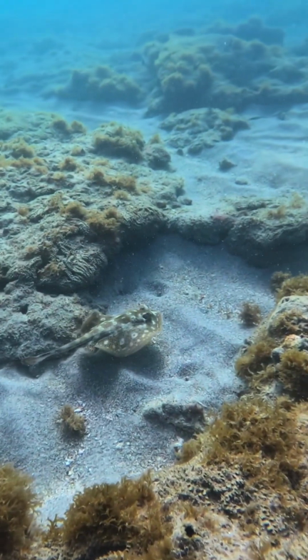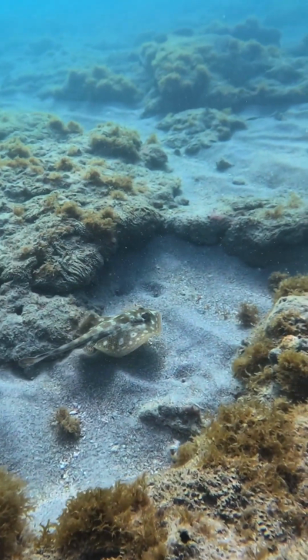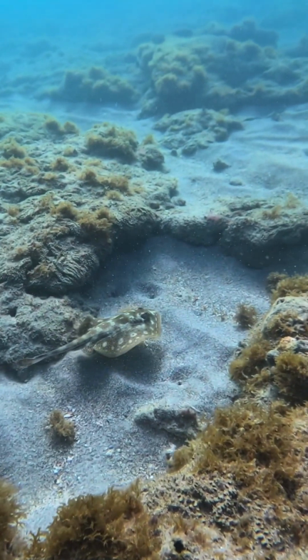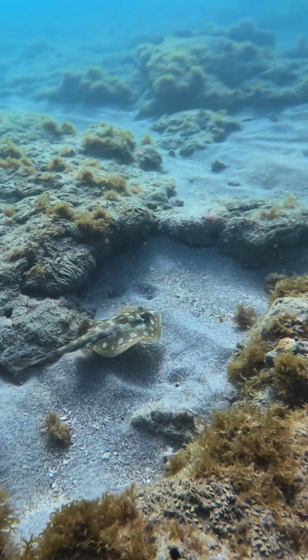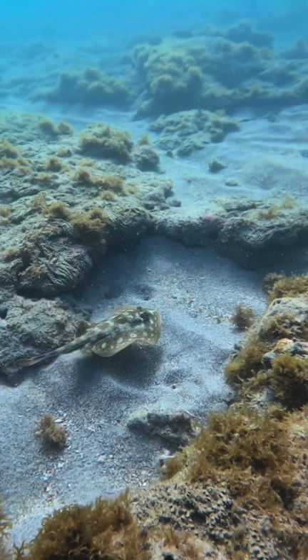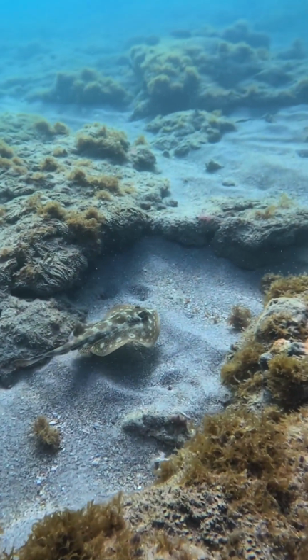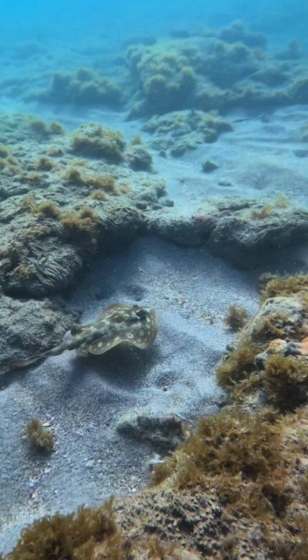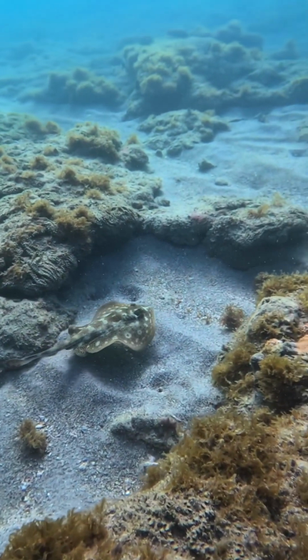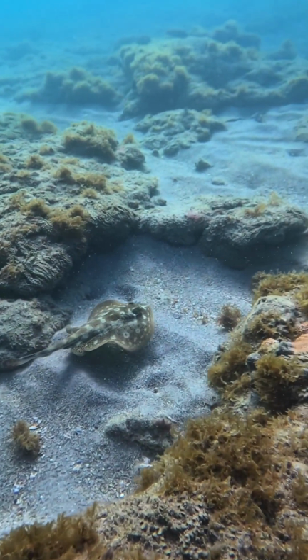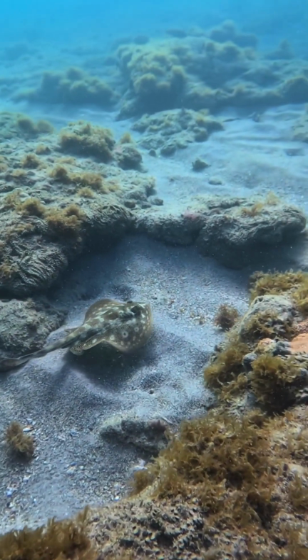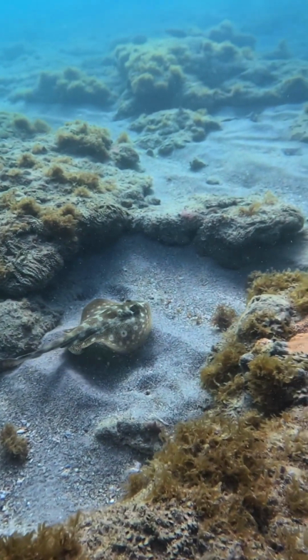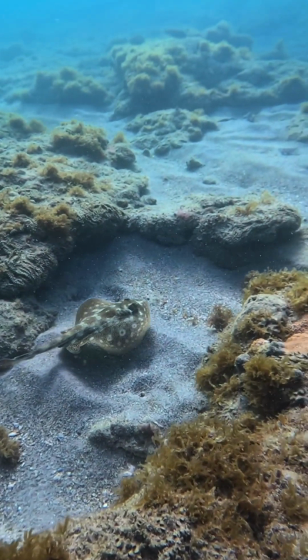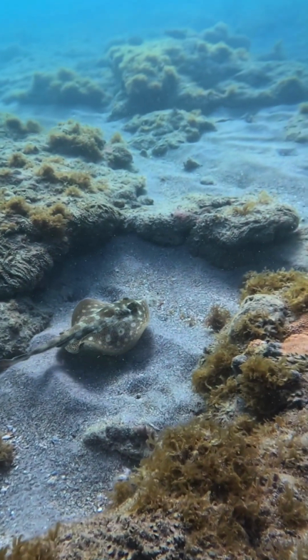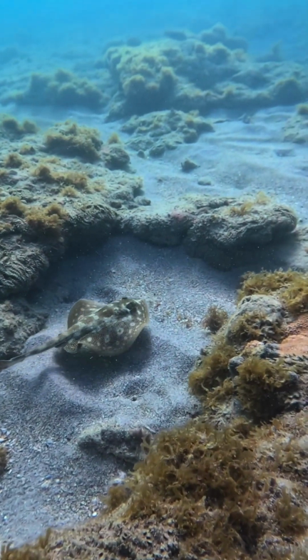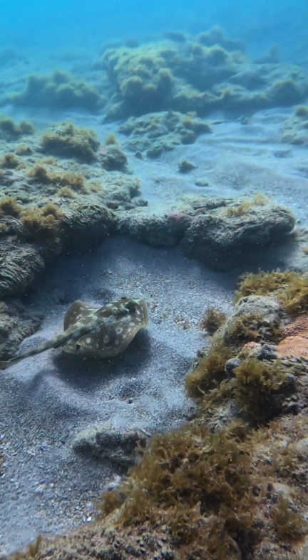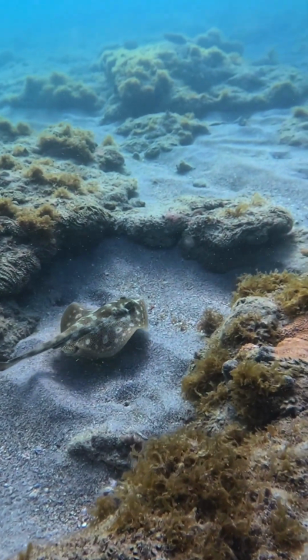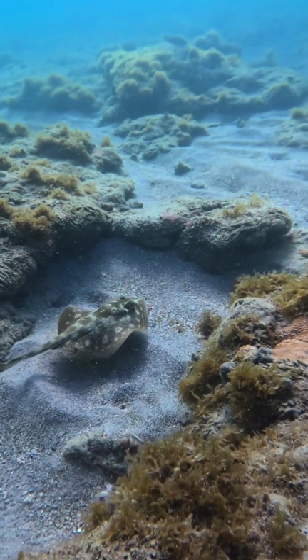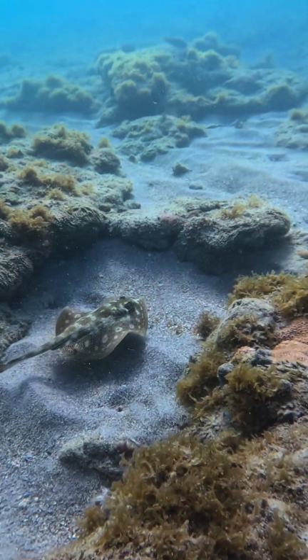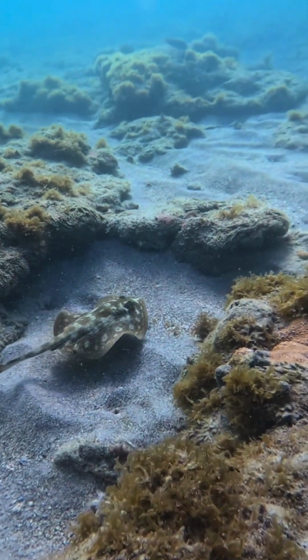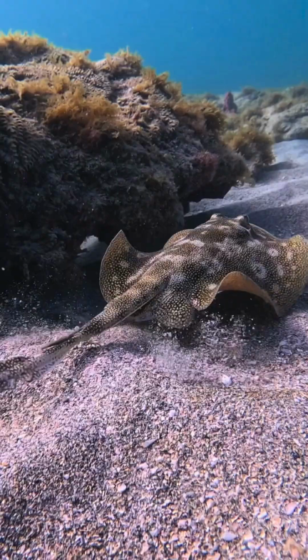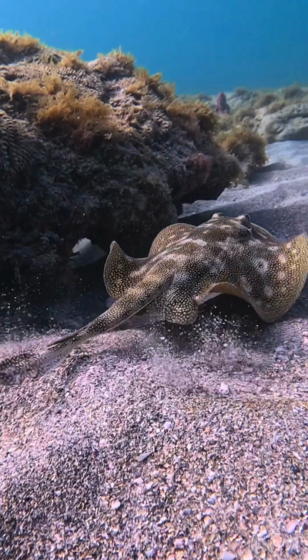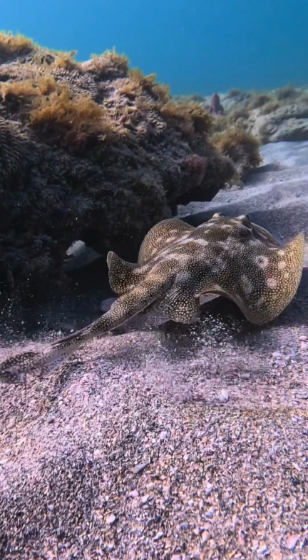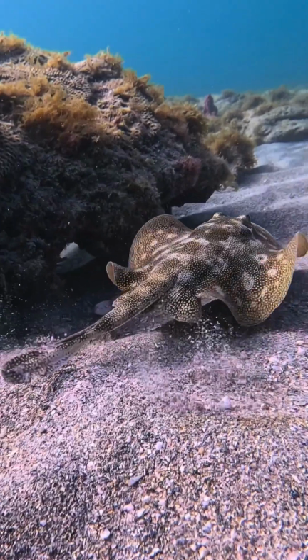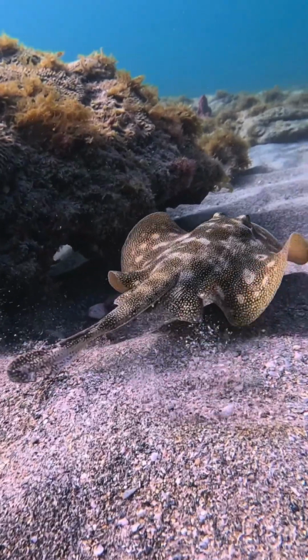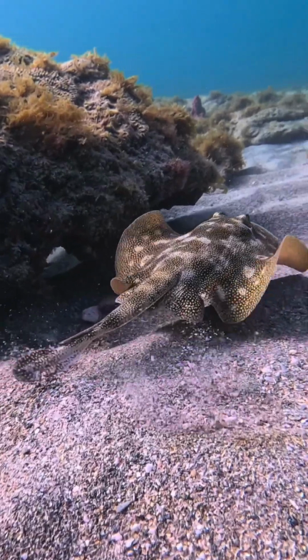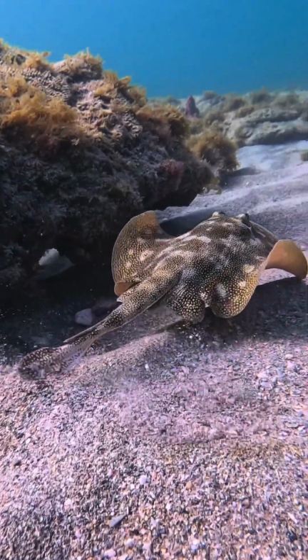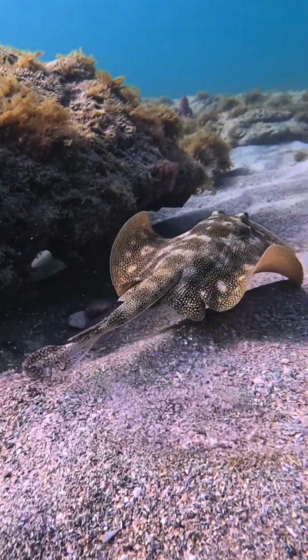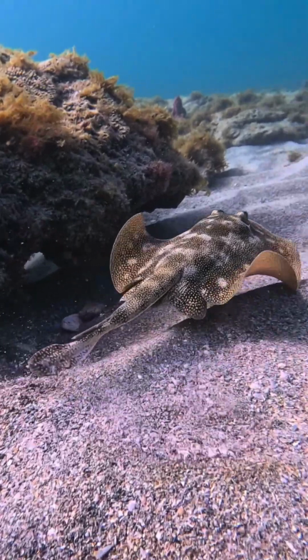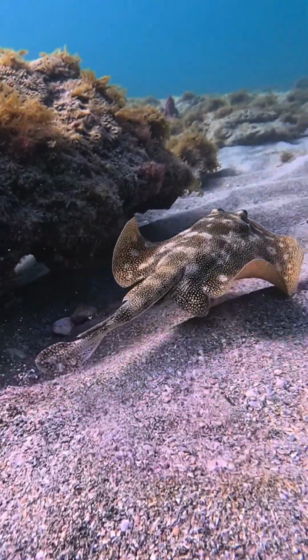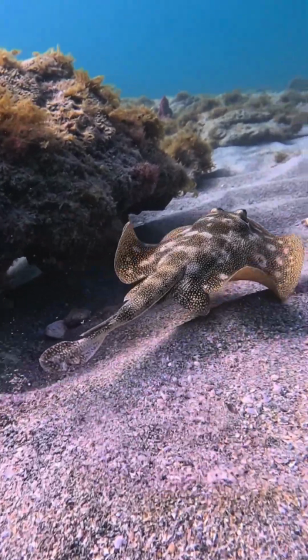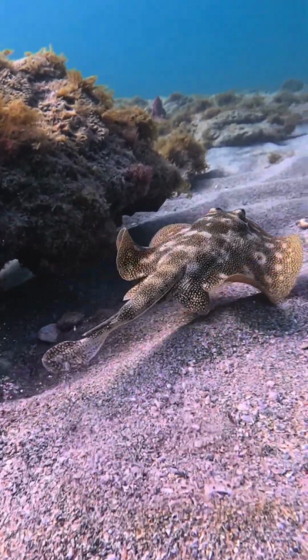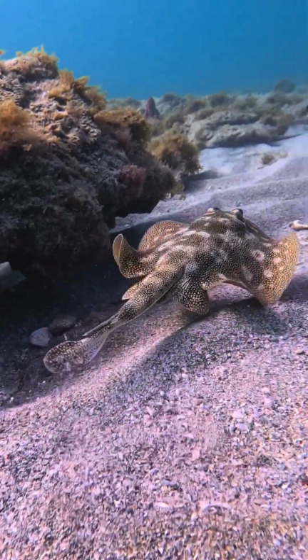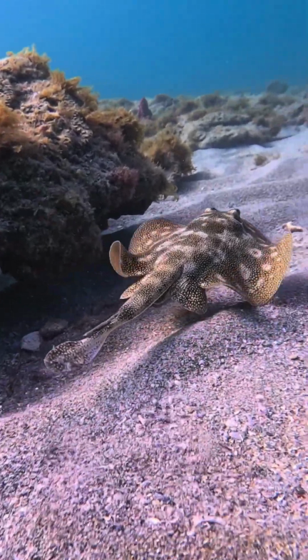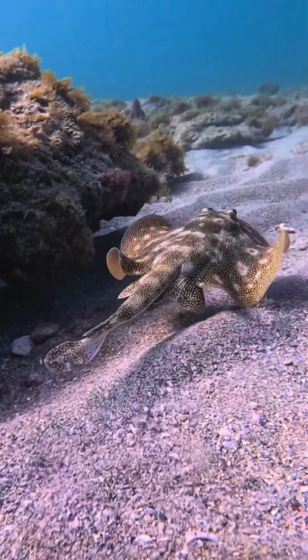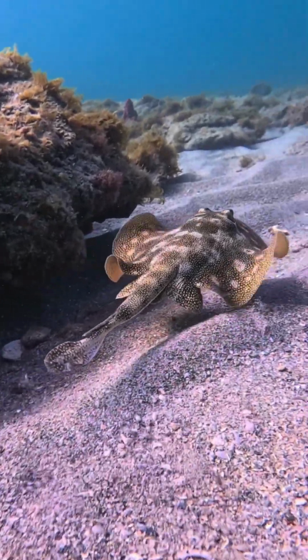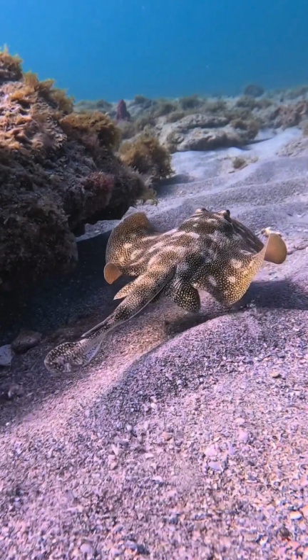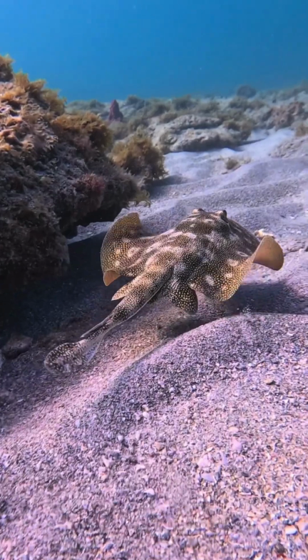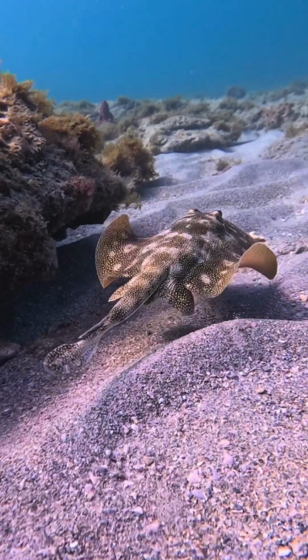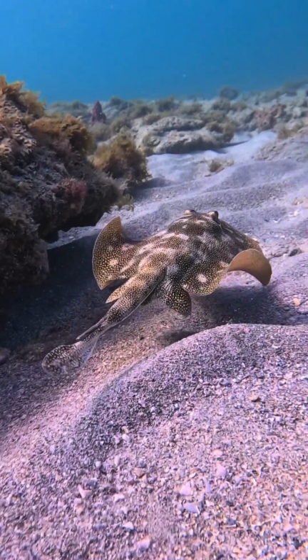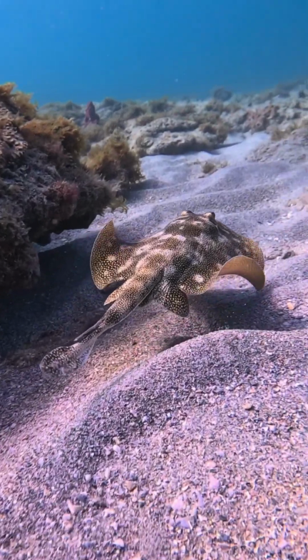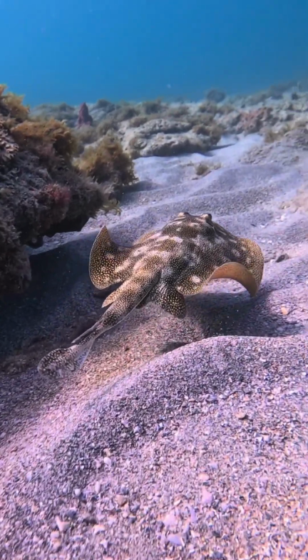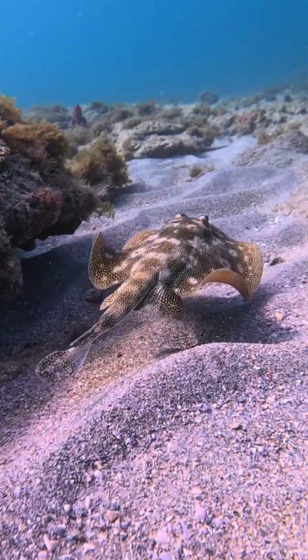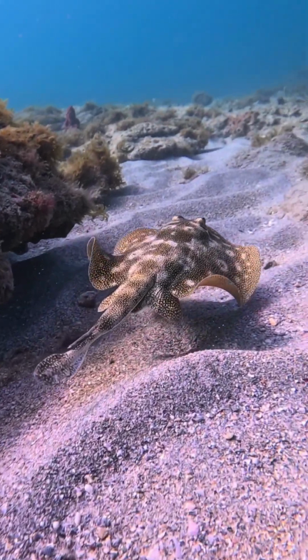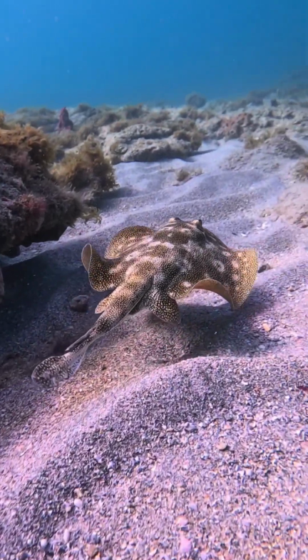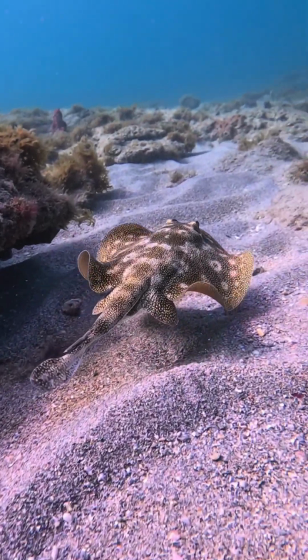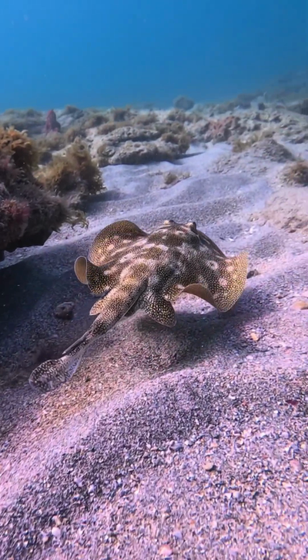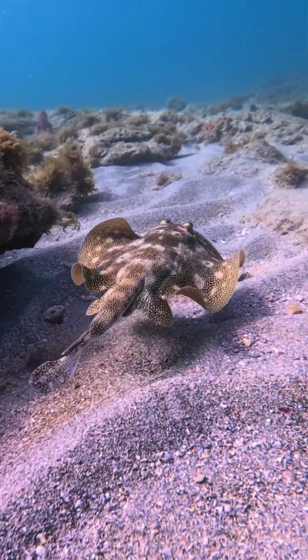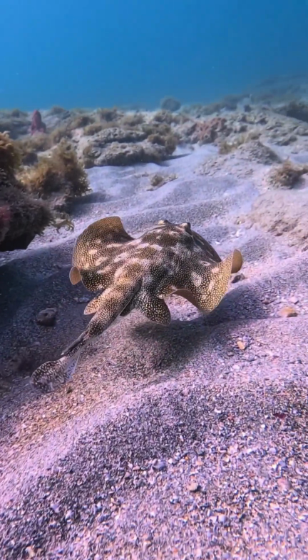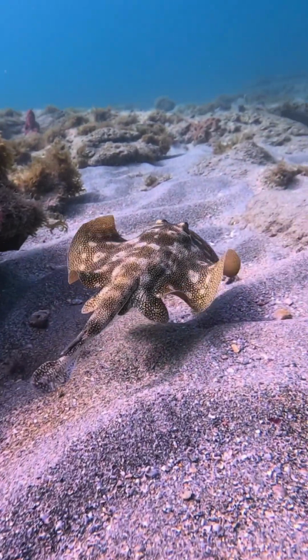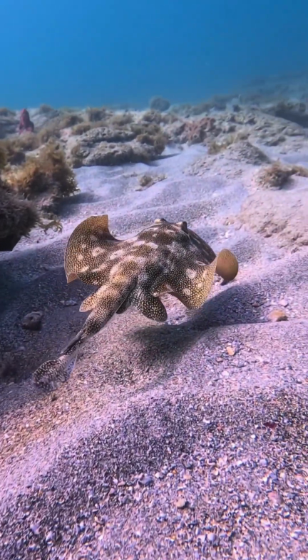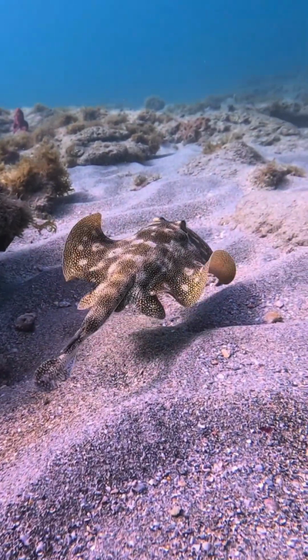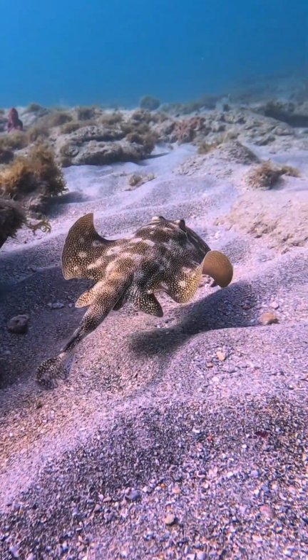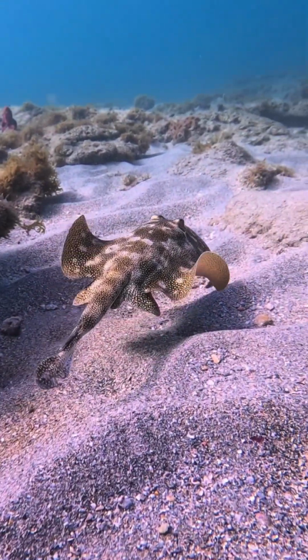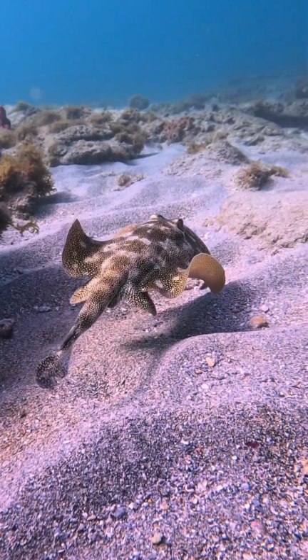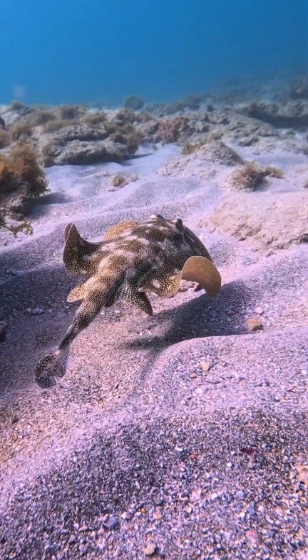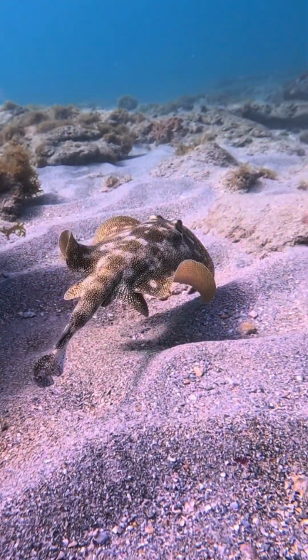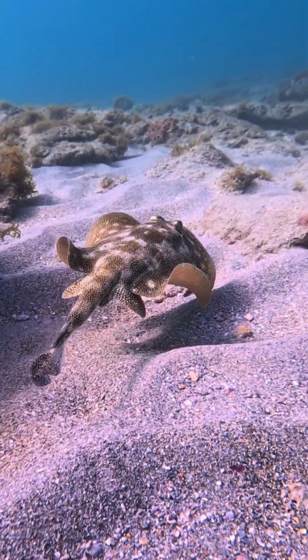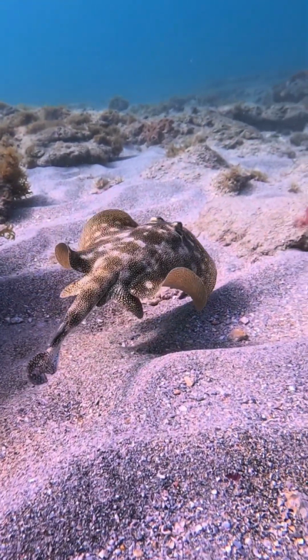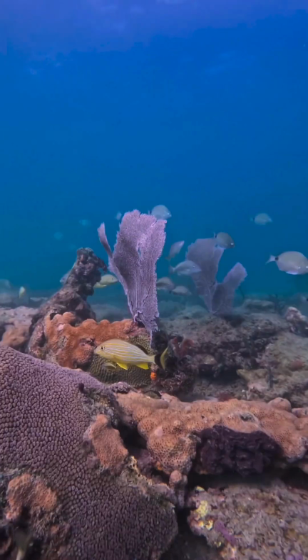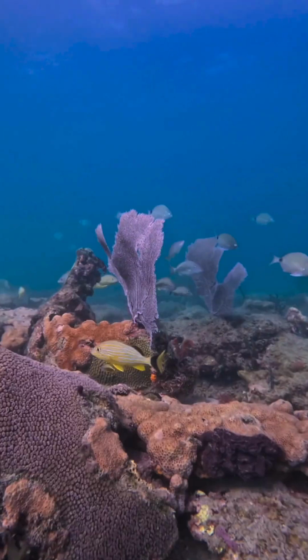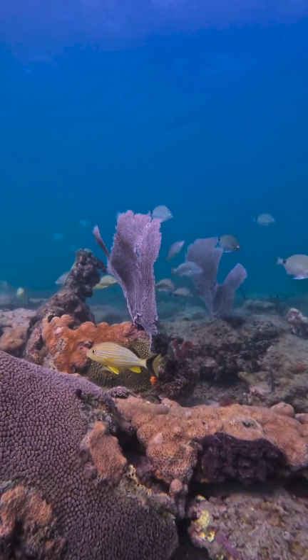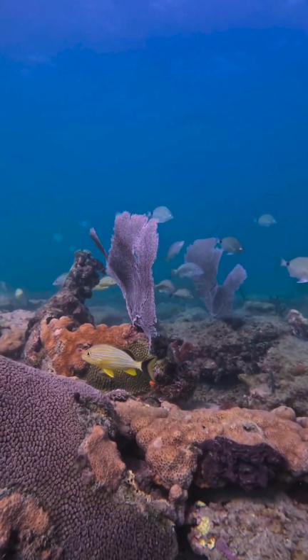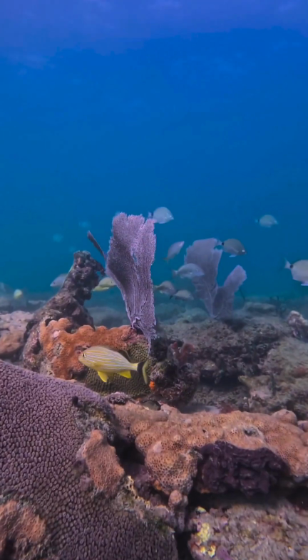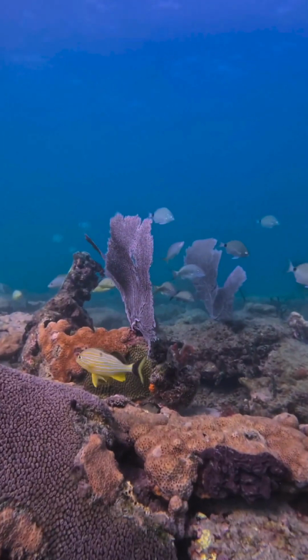And here's a yellow stingray. I see them almost every dive, and they have 360-degree vision, so they definitely see me too. Look at that pancake go.